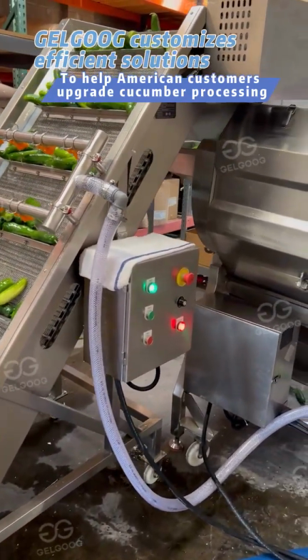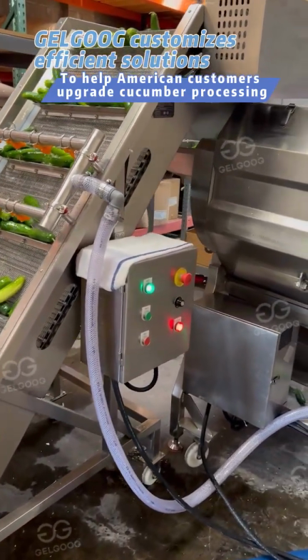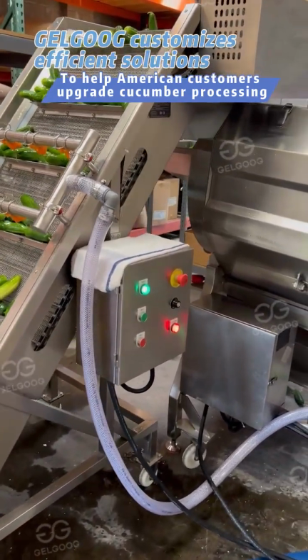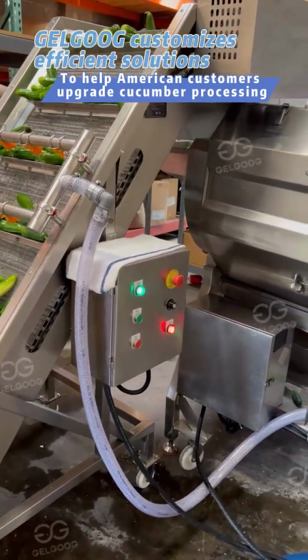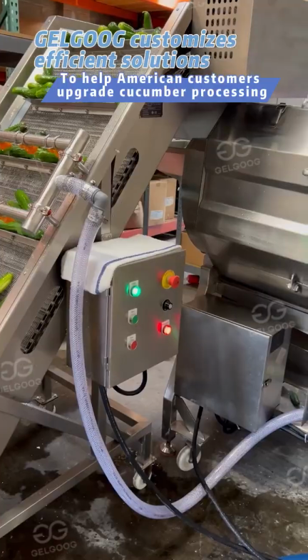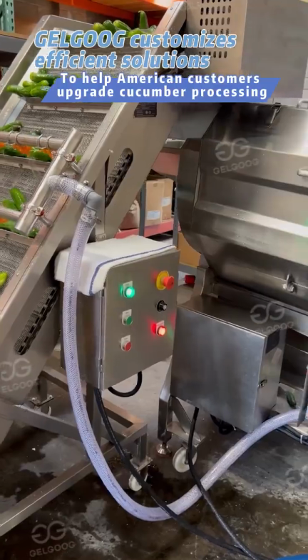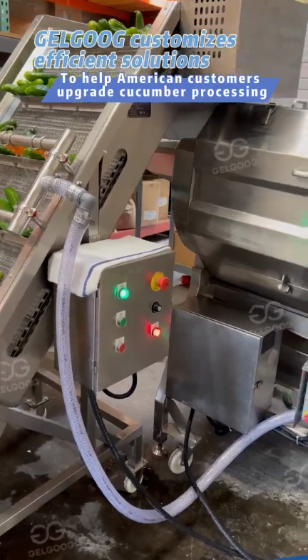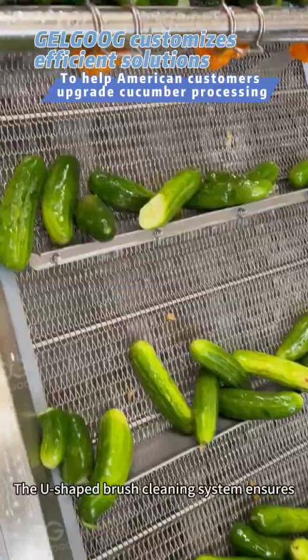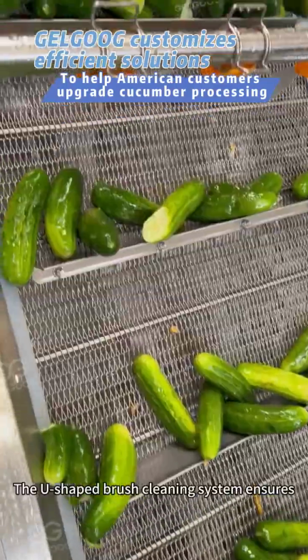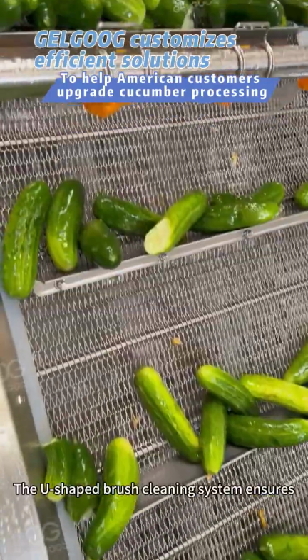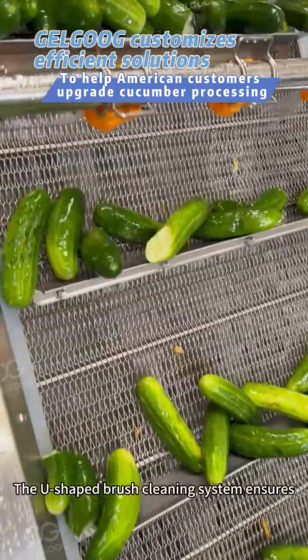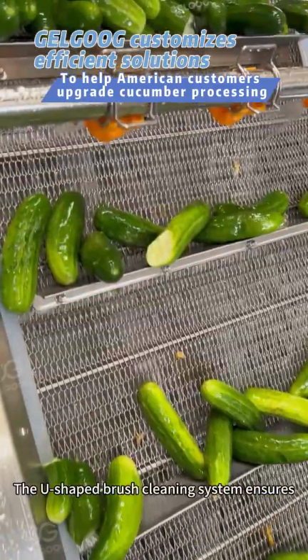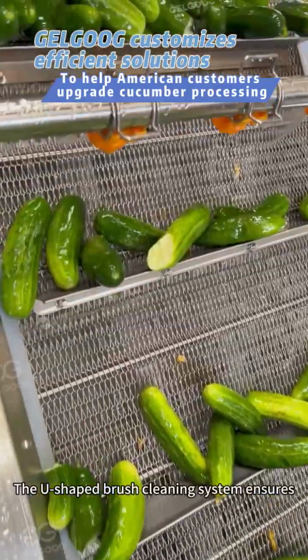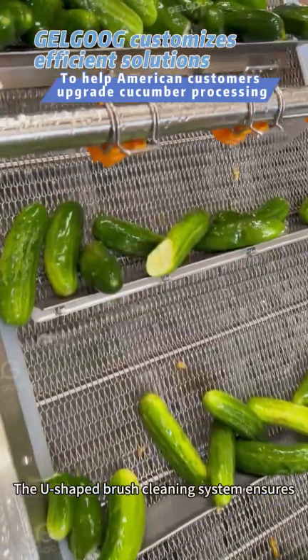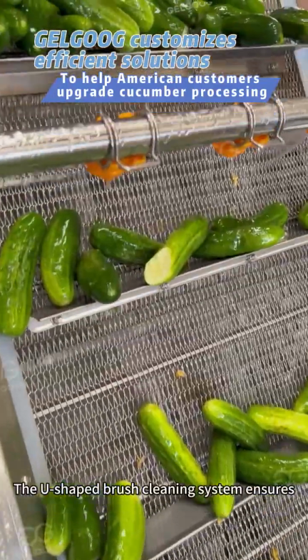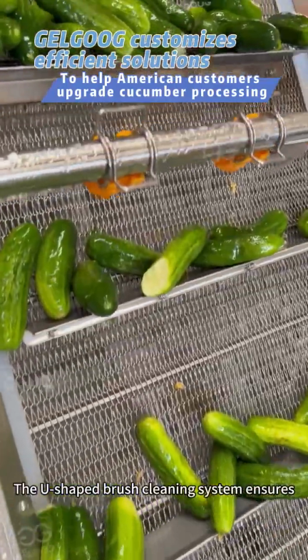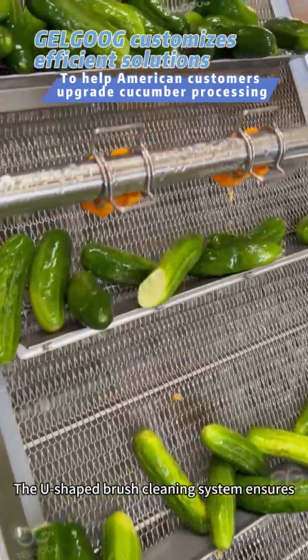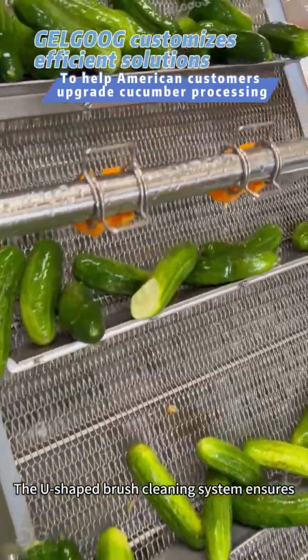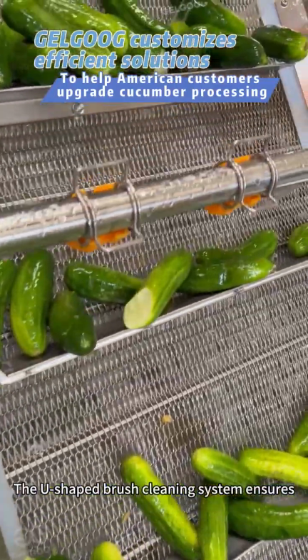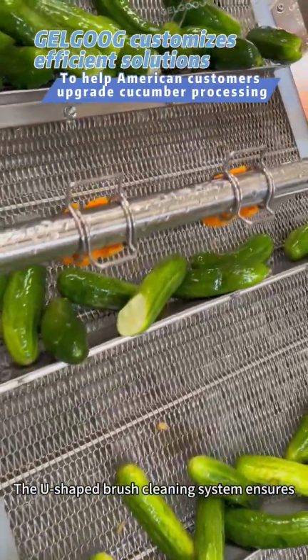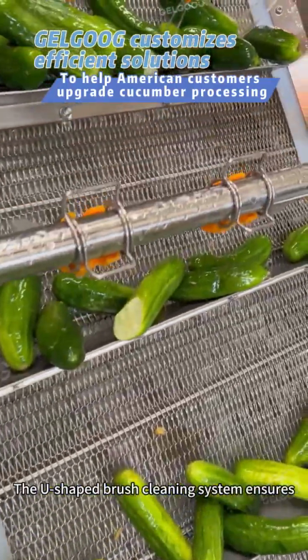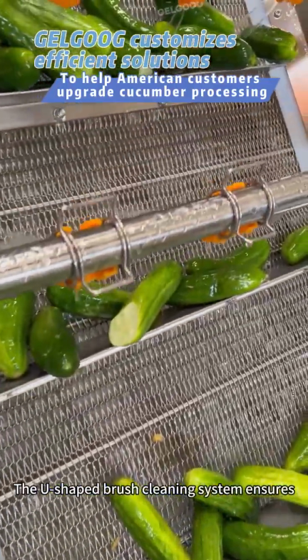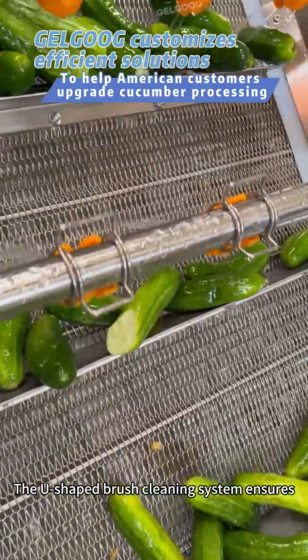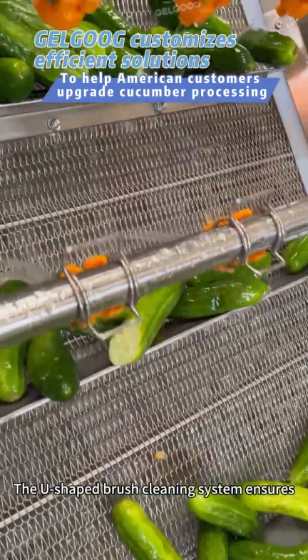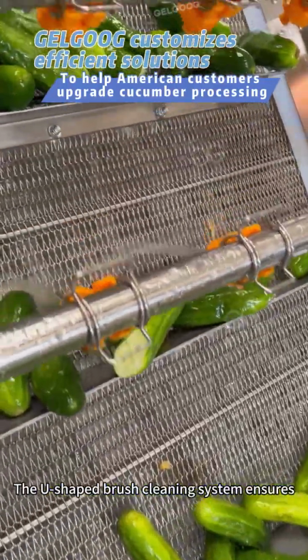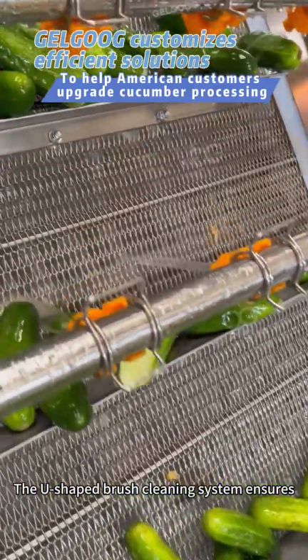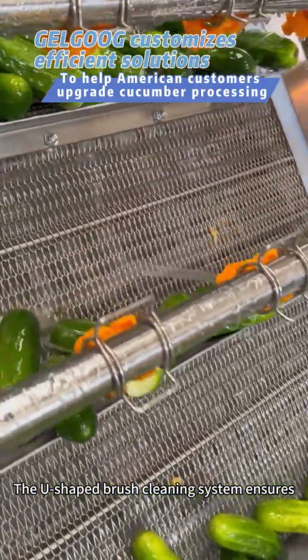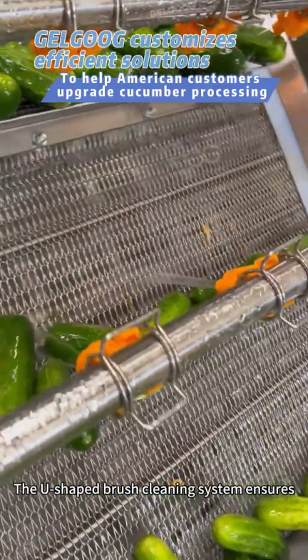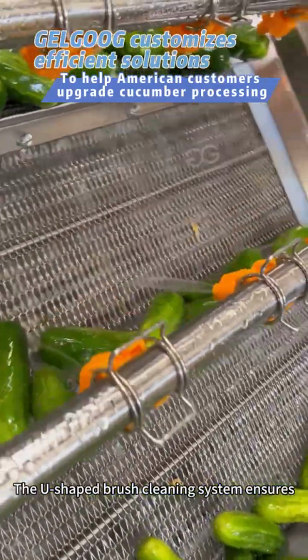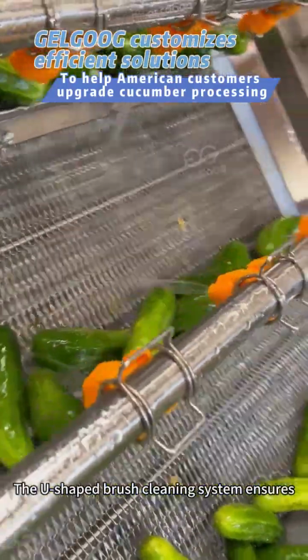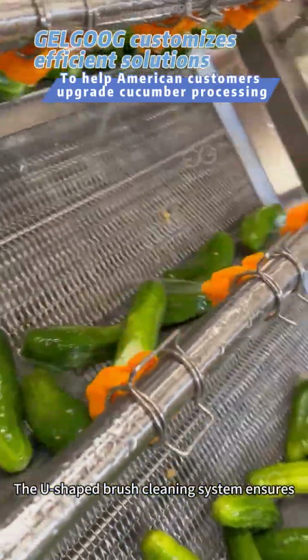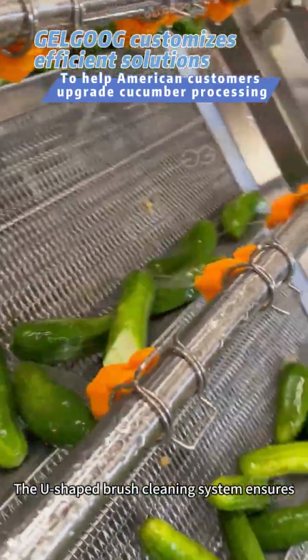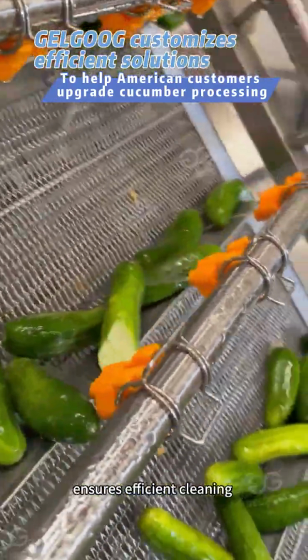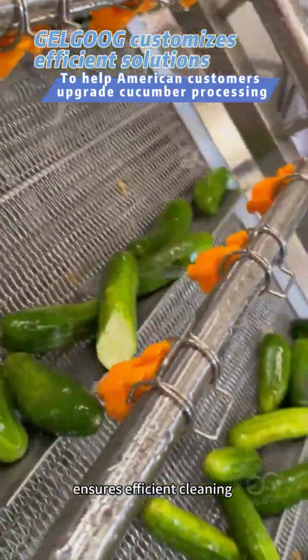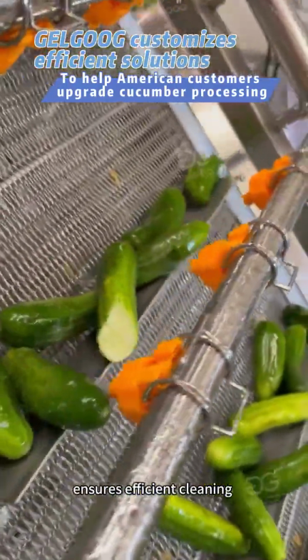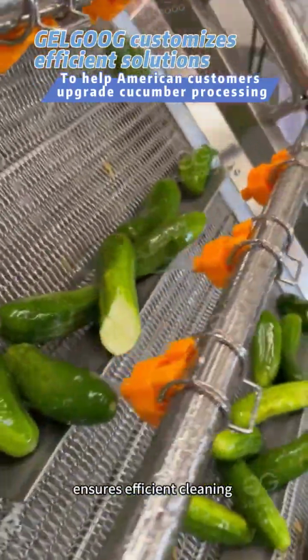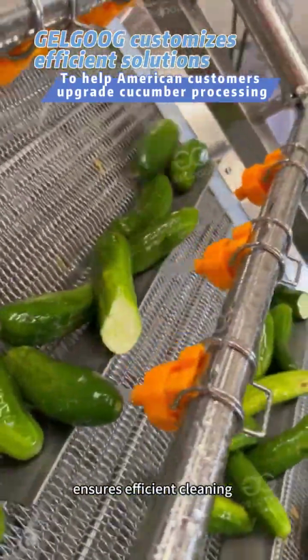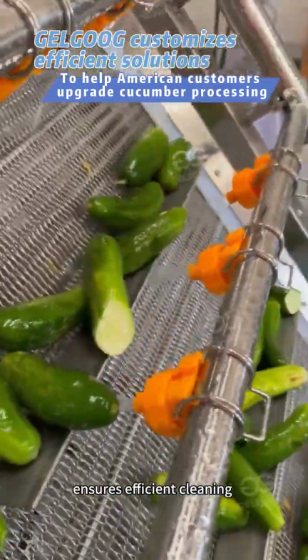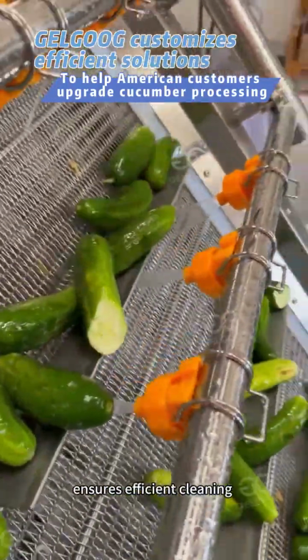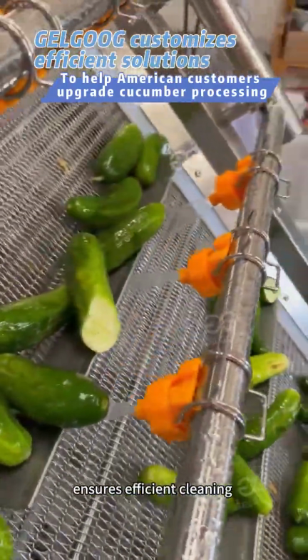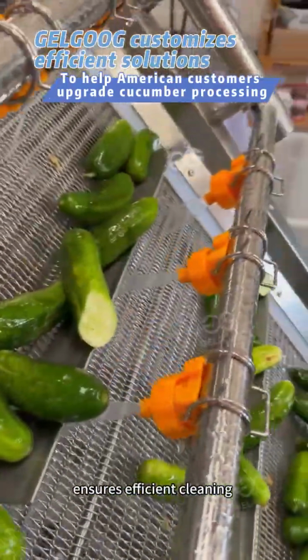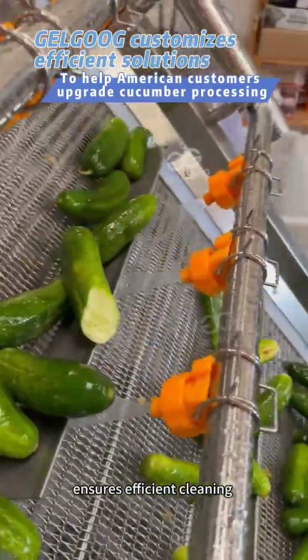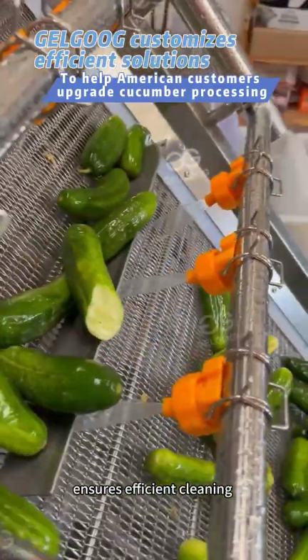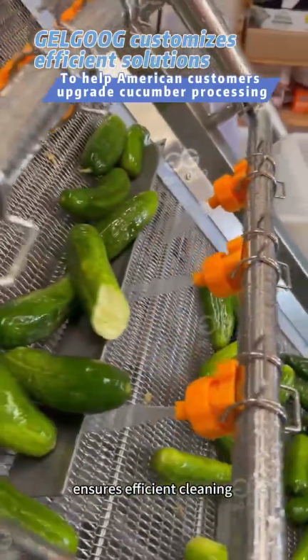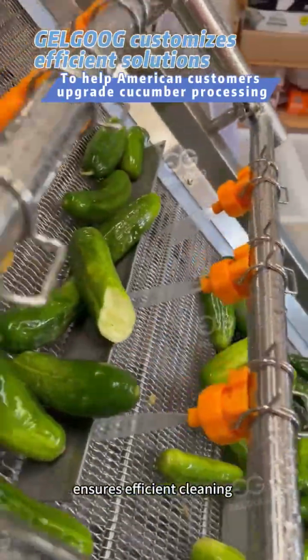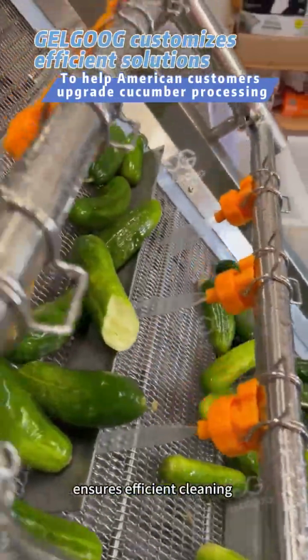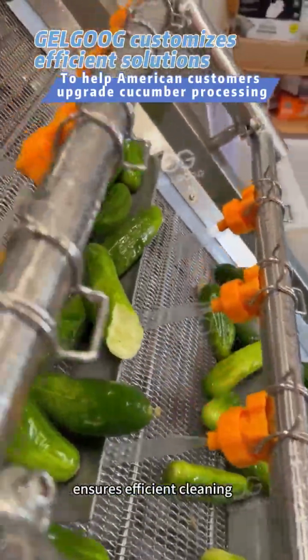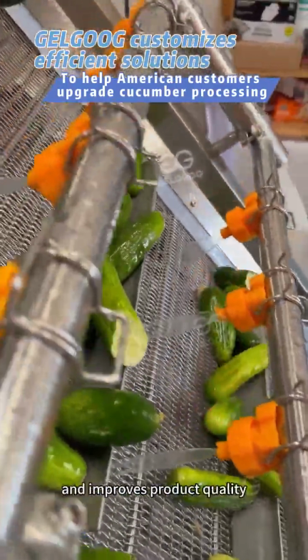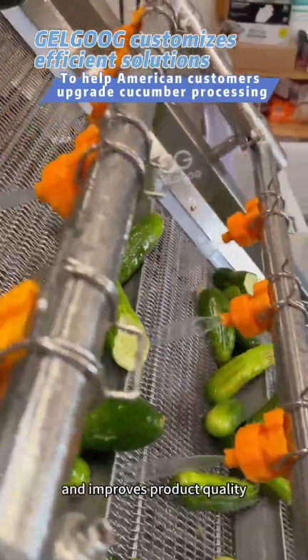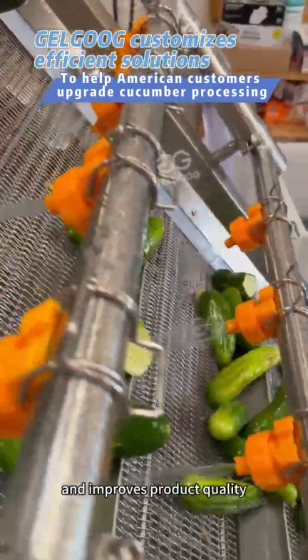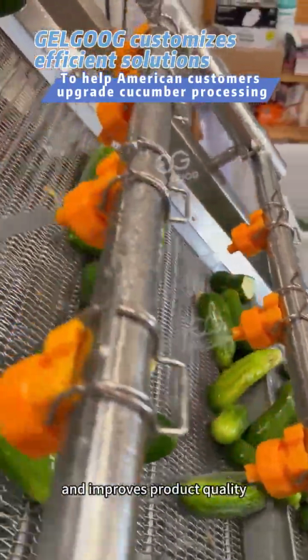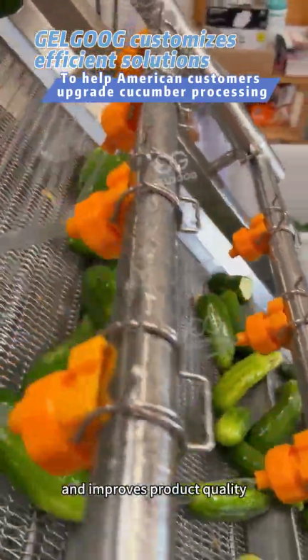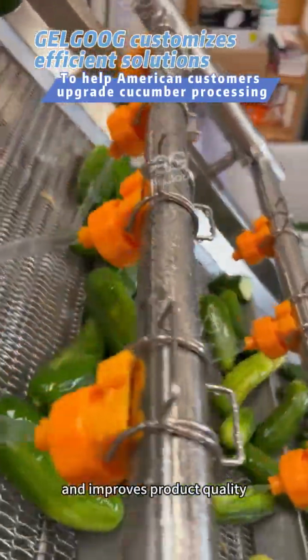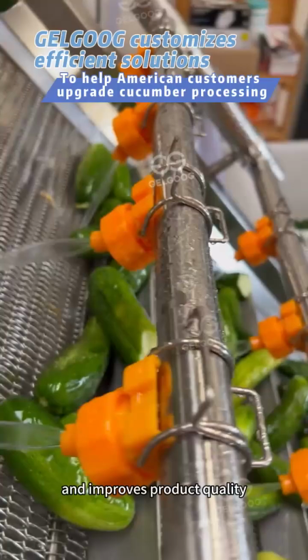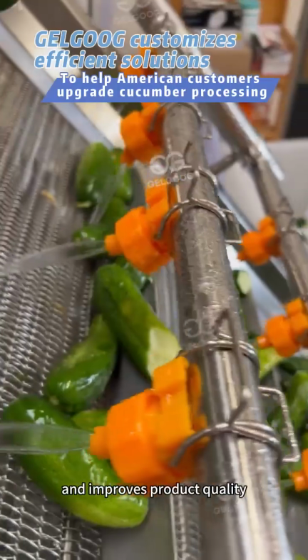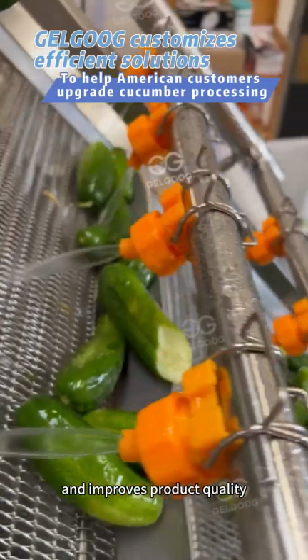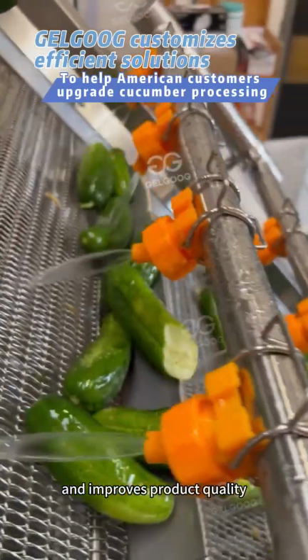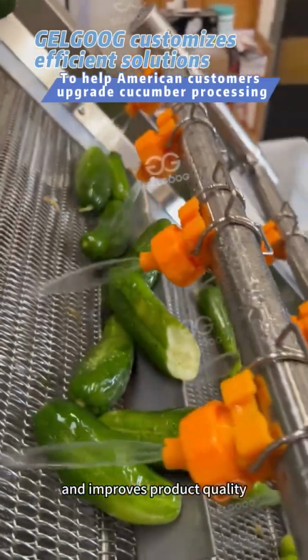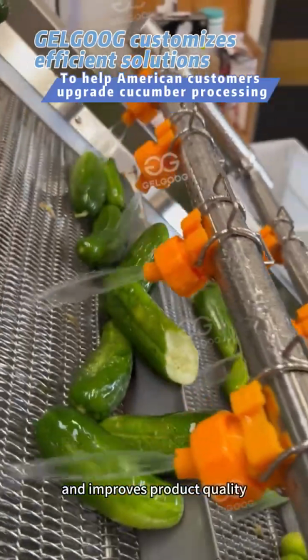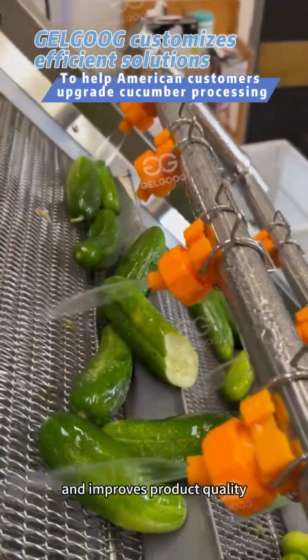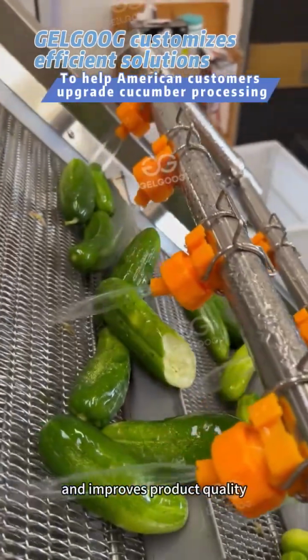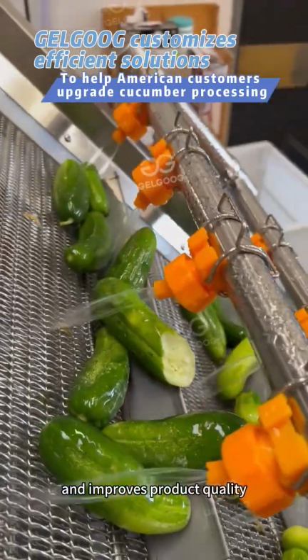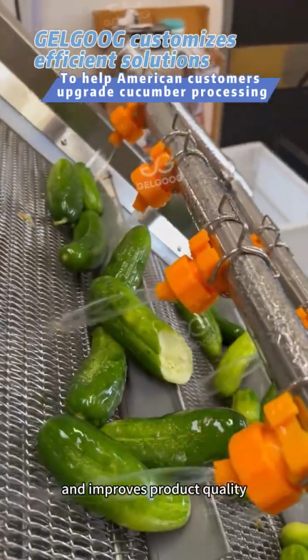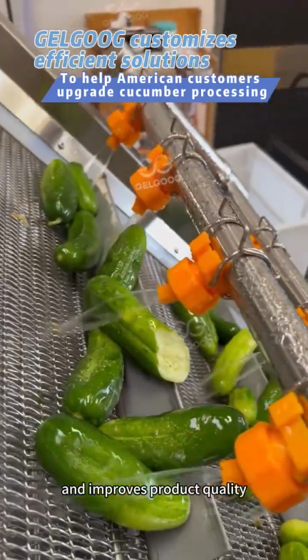The U-shaped brush cleaning system ensures efficient cleaning and improves product quality.